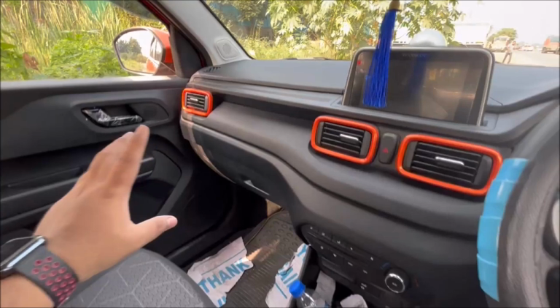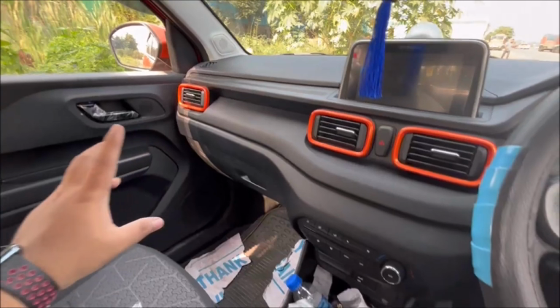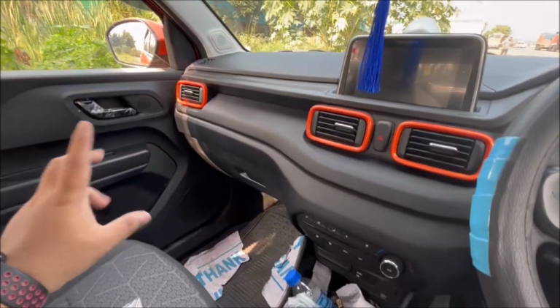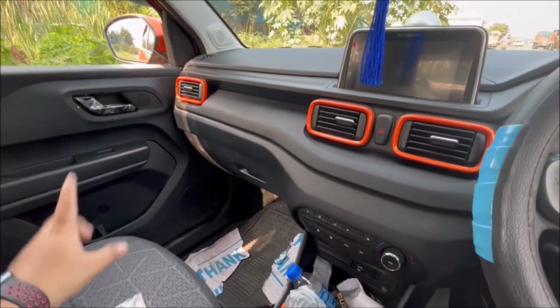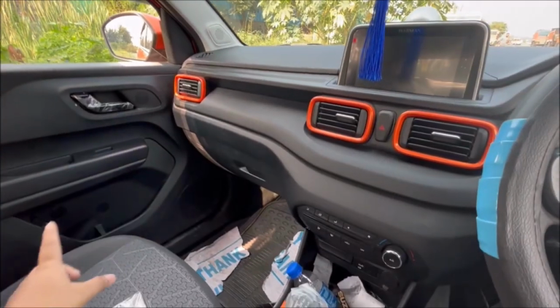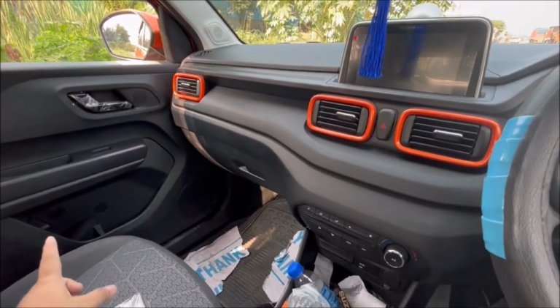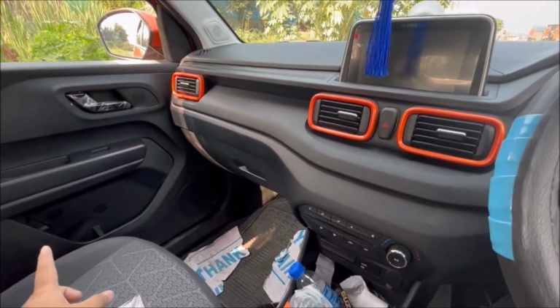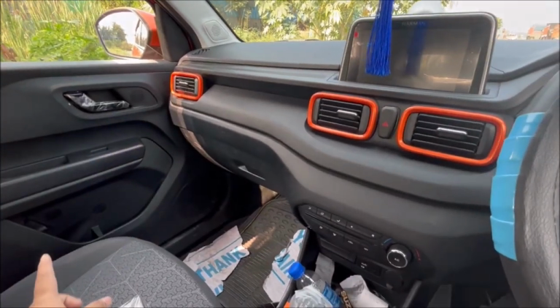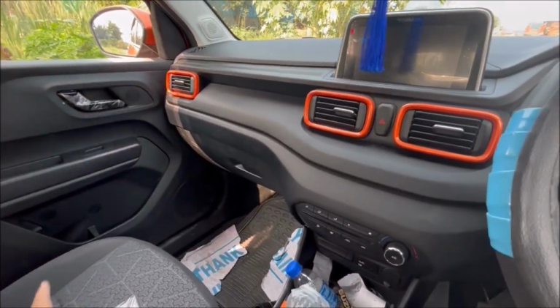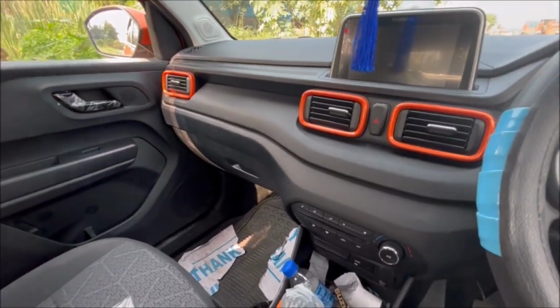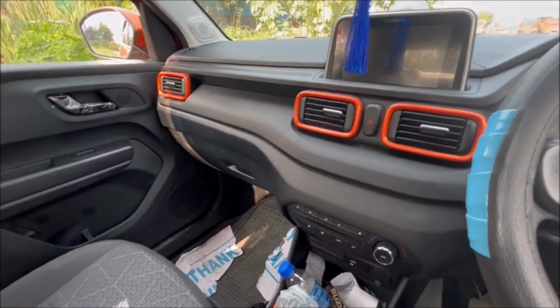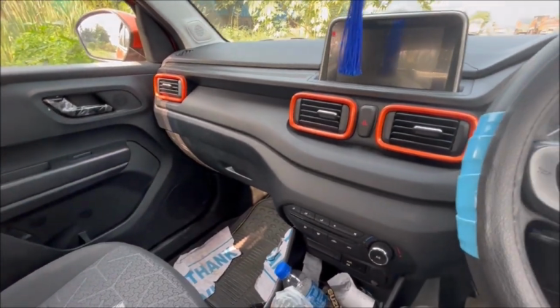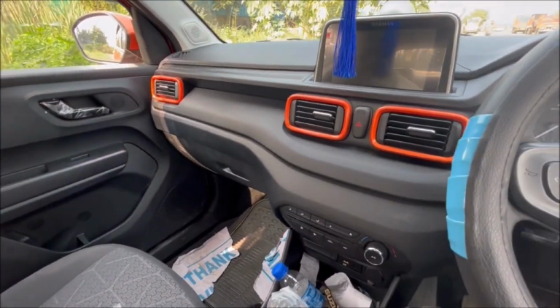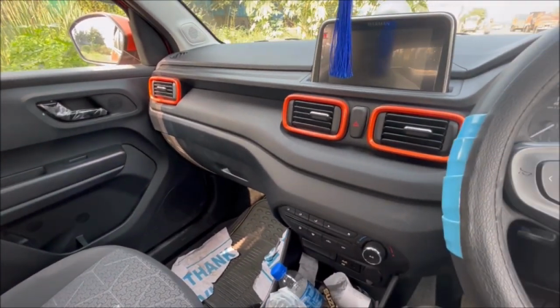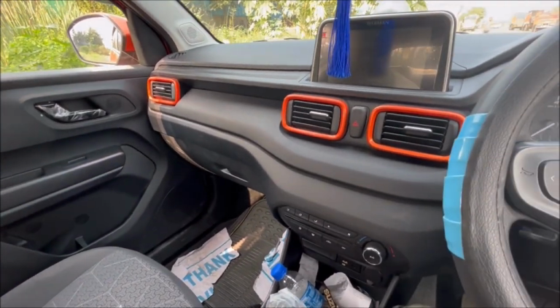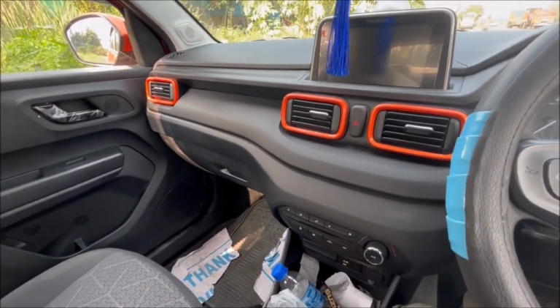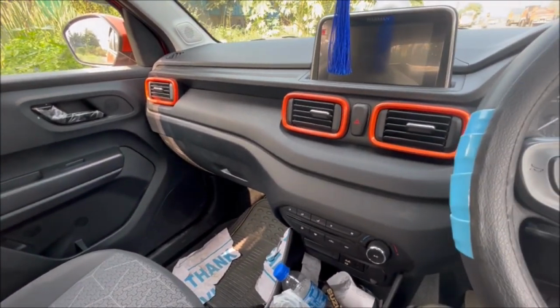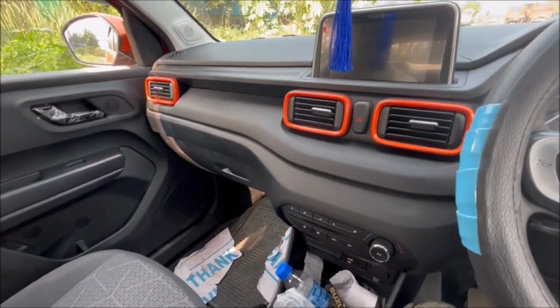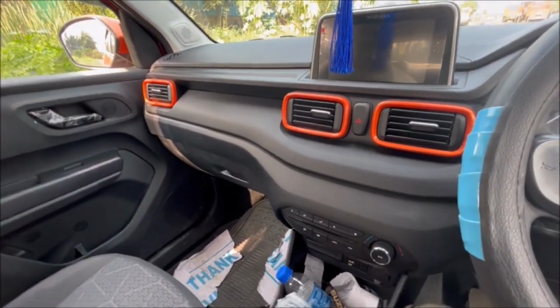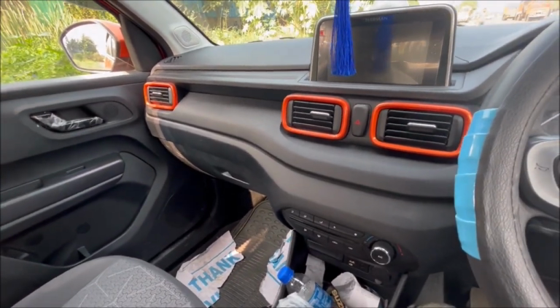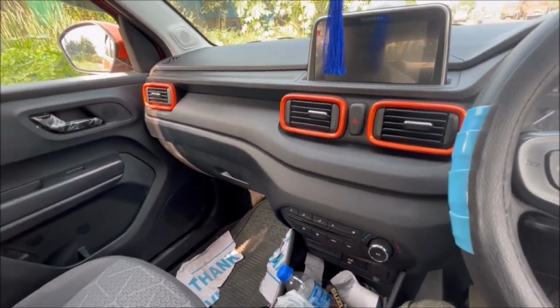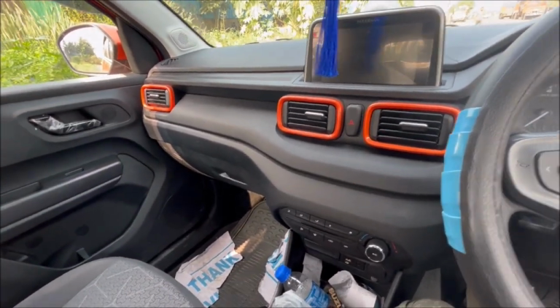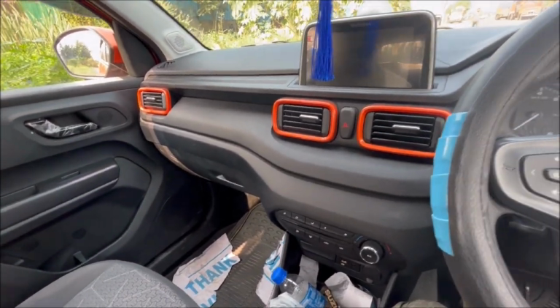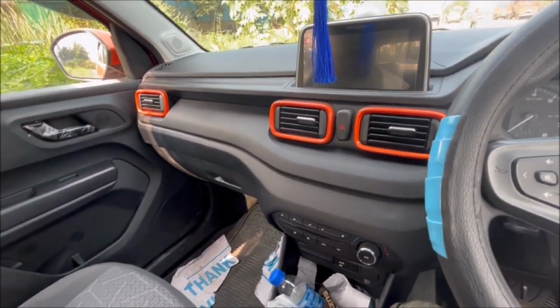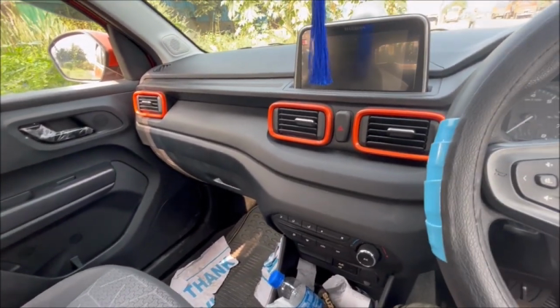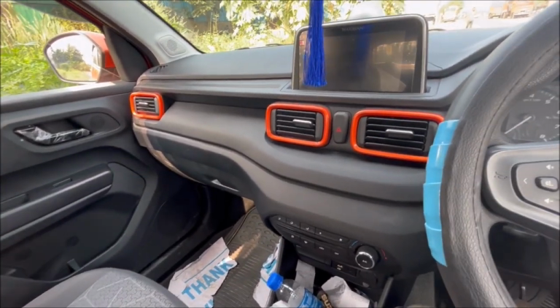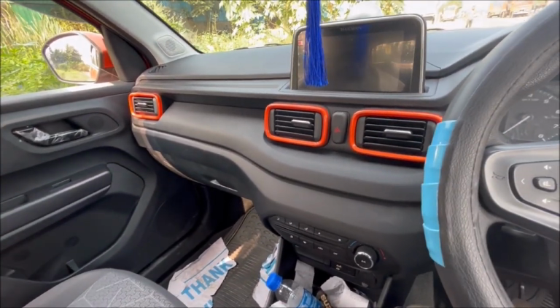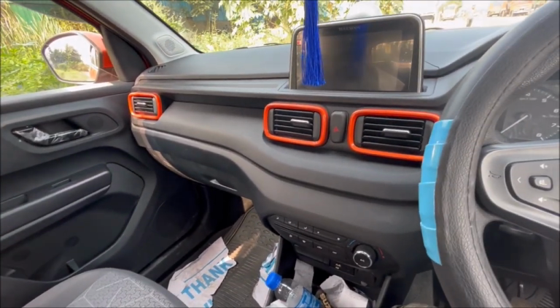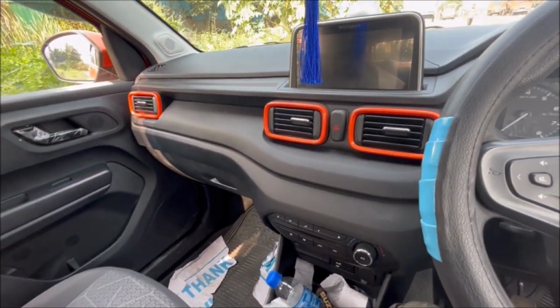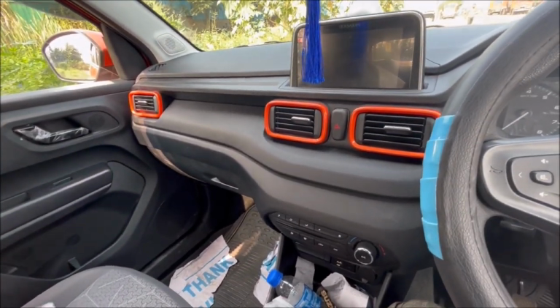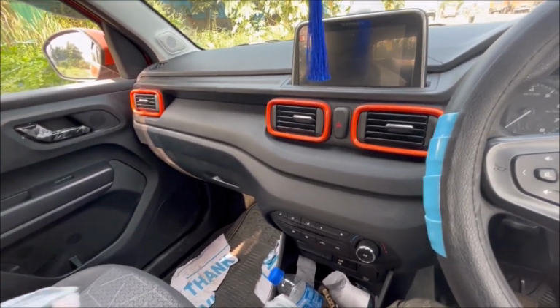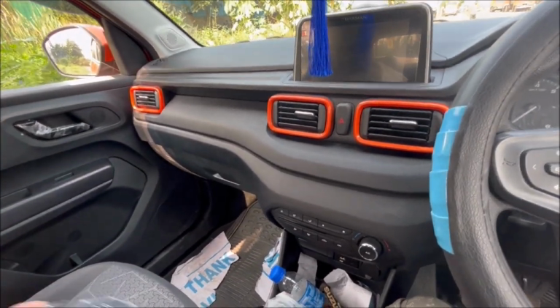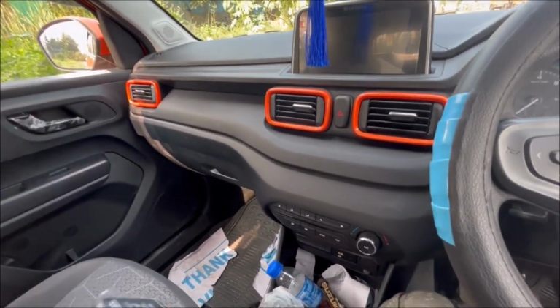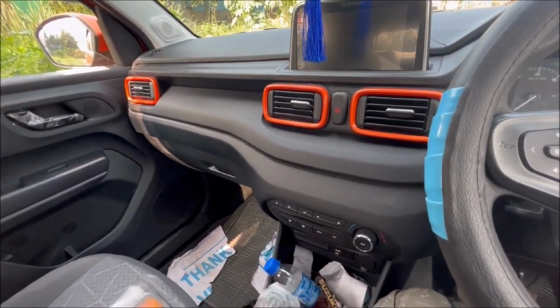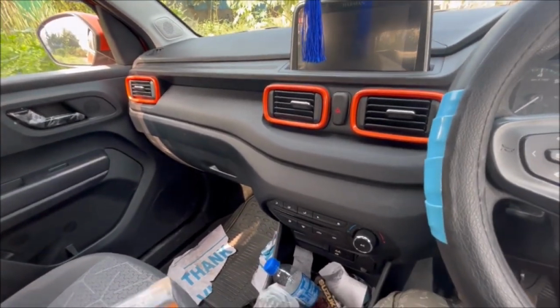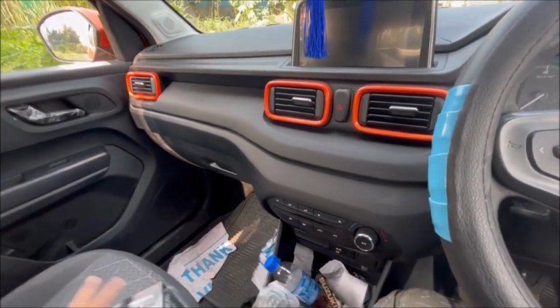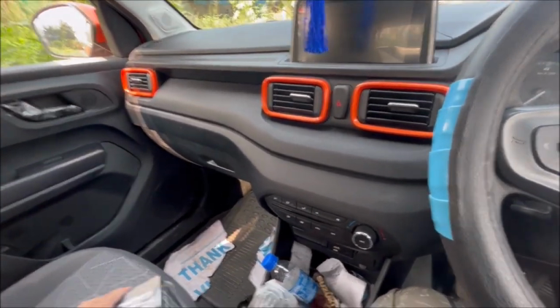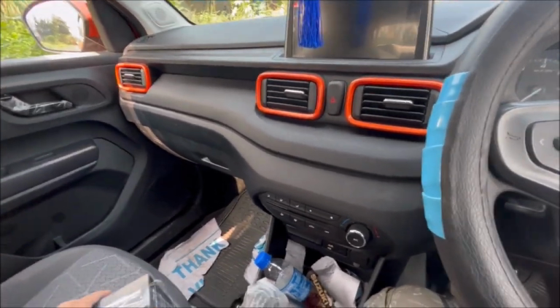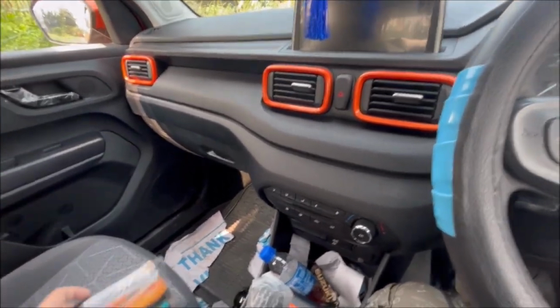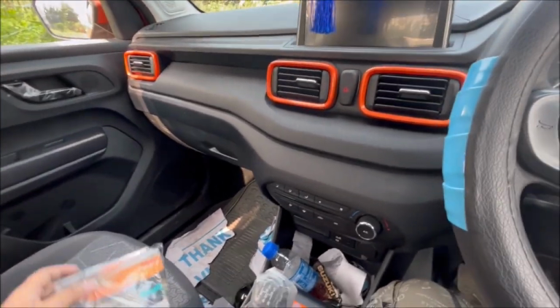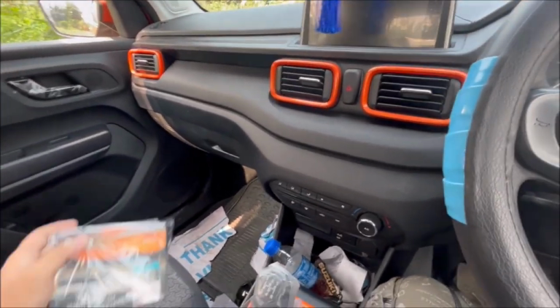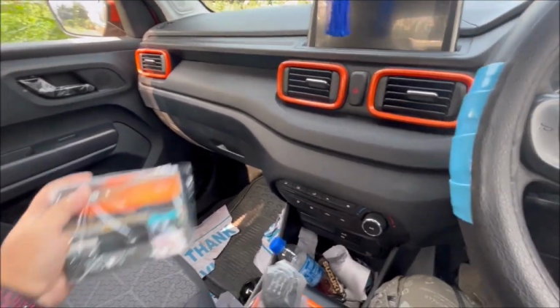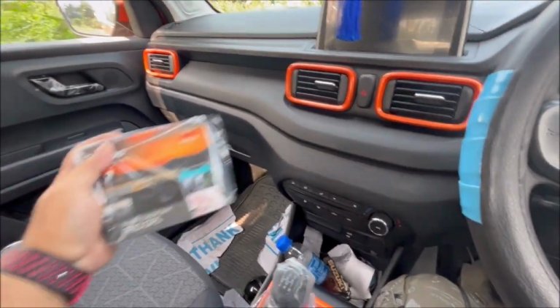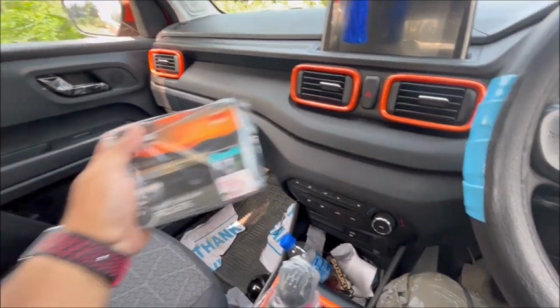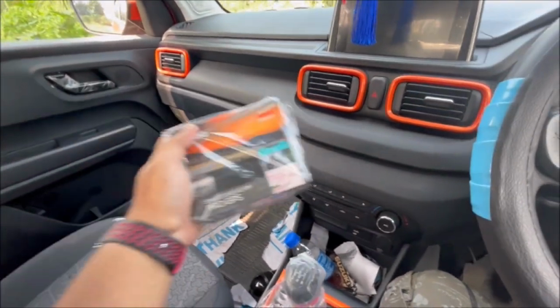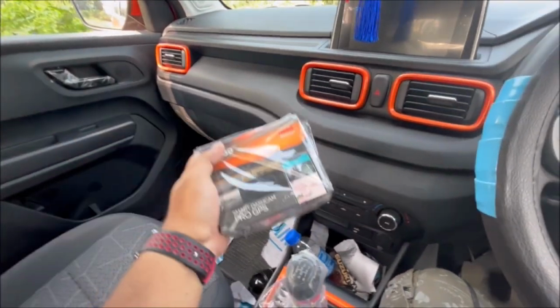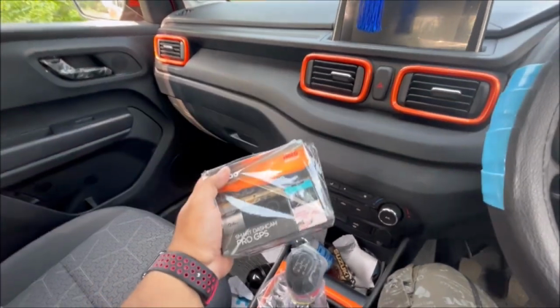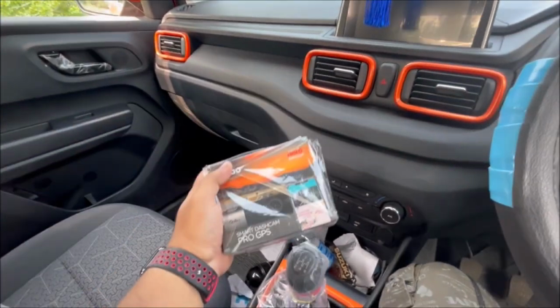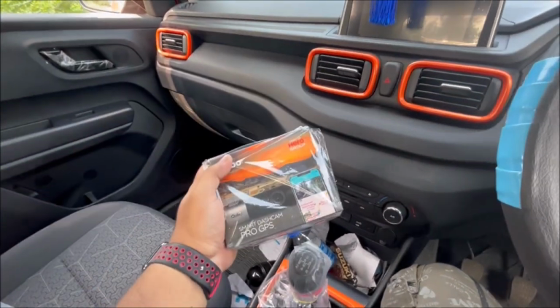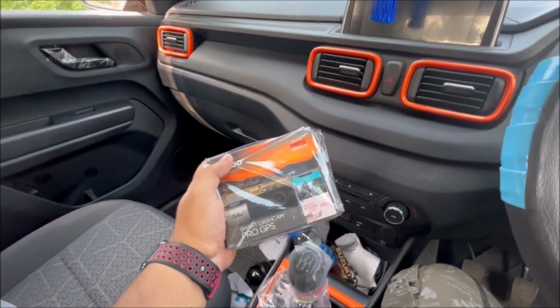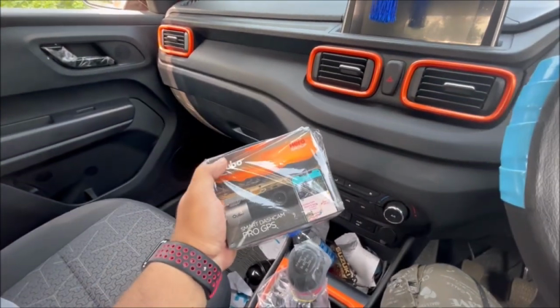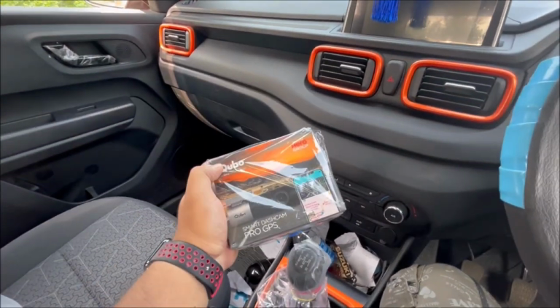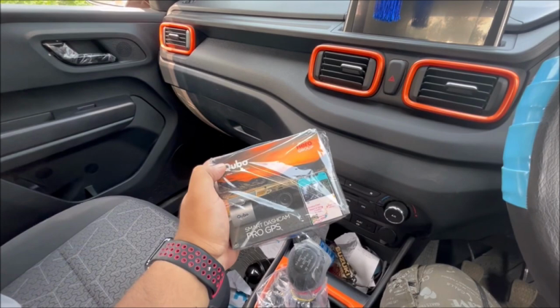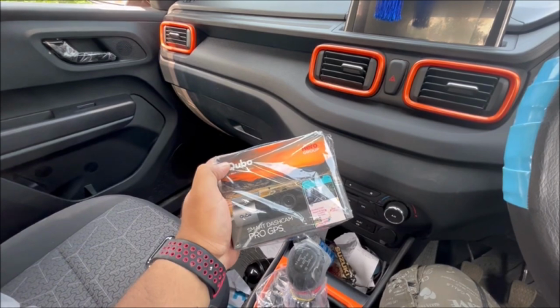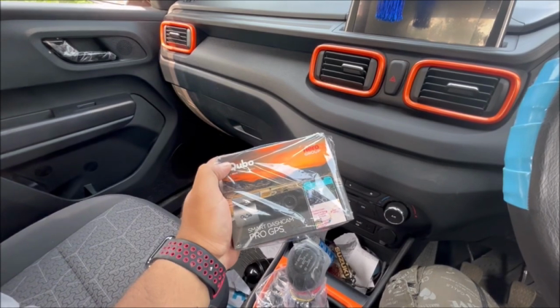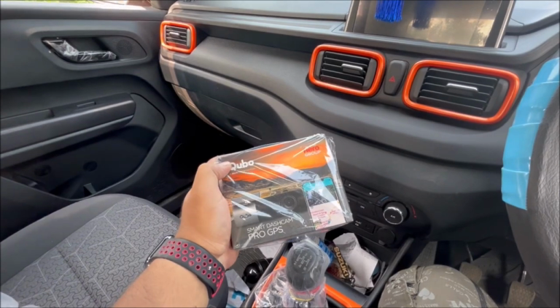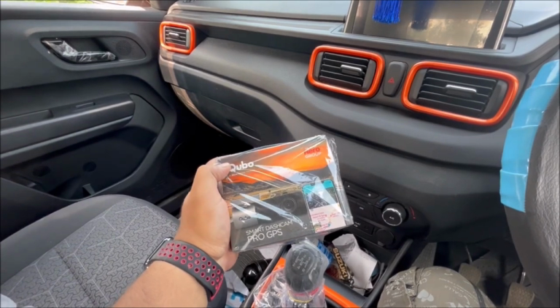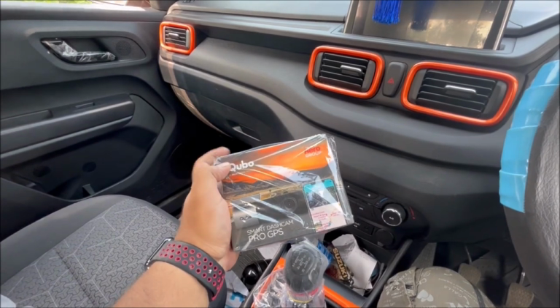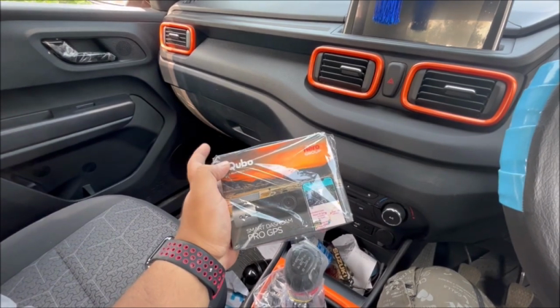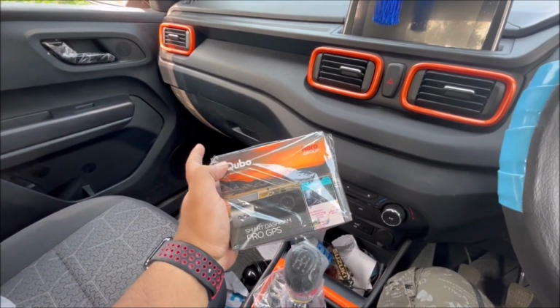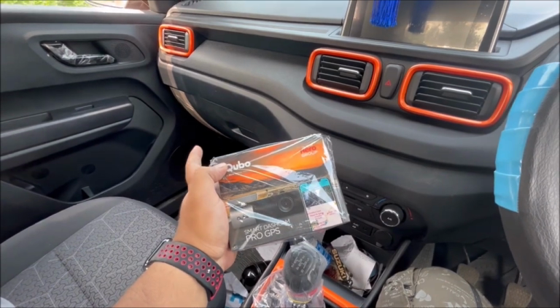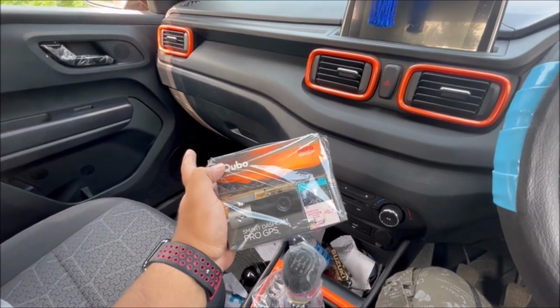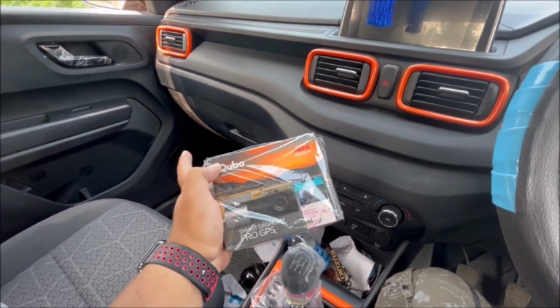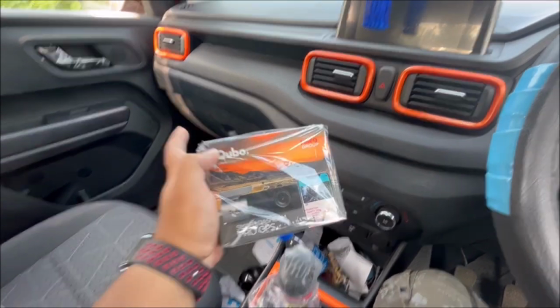Hi guys, Explorator here. Welcome back to the channel. I am going to install this Cubo dashcam Pro GPS.